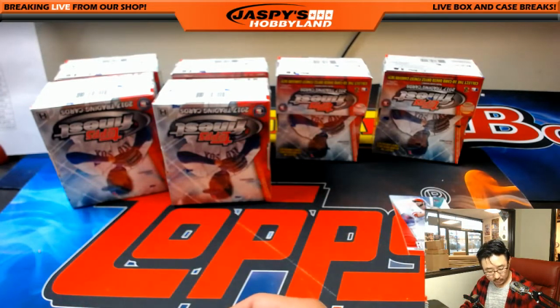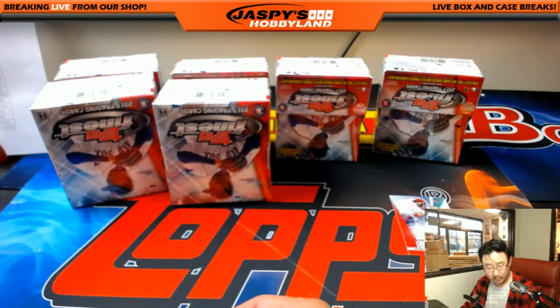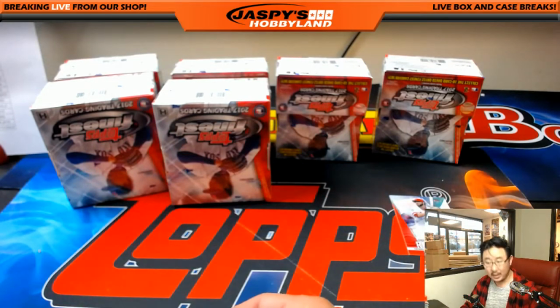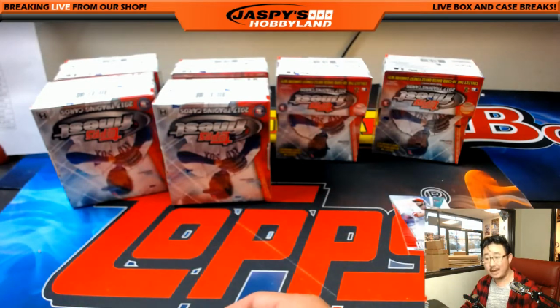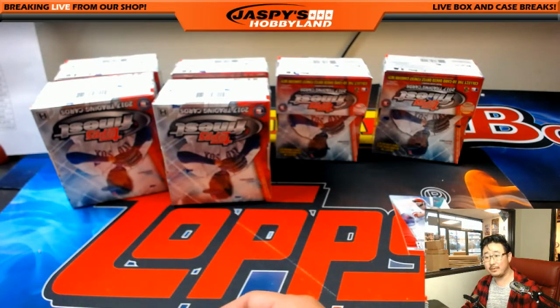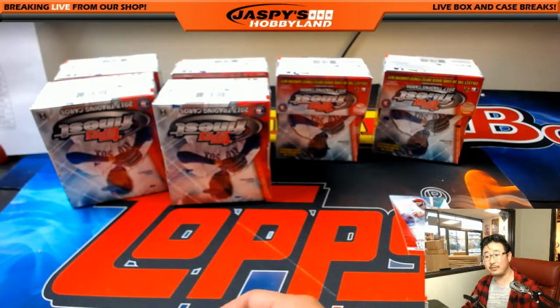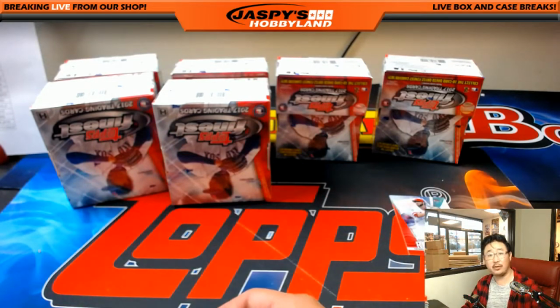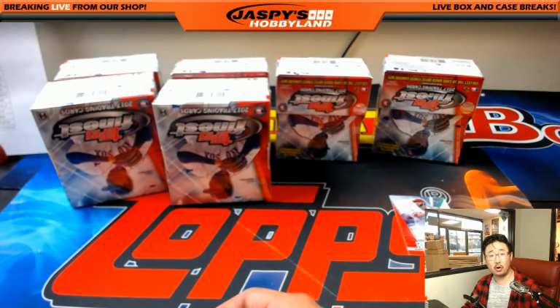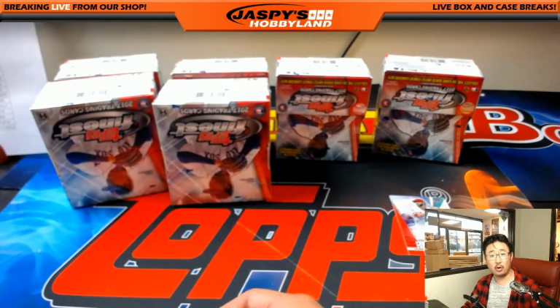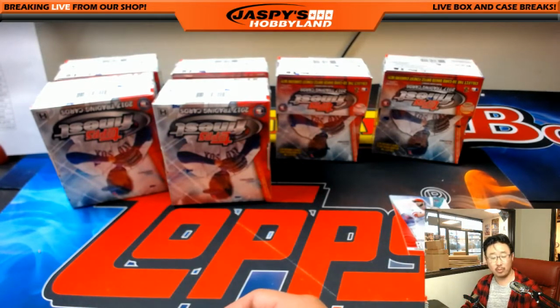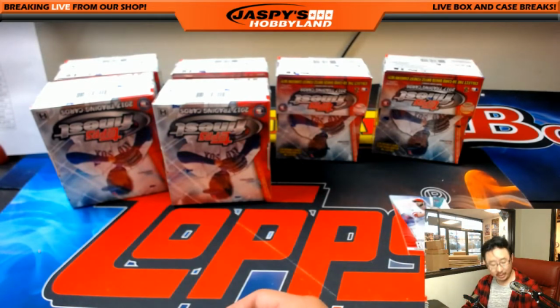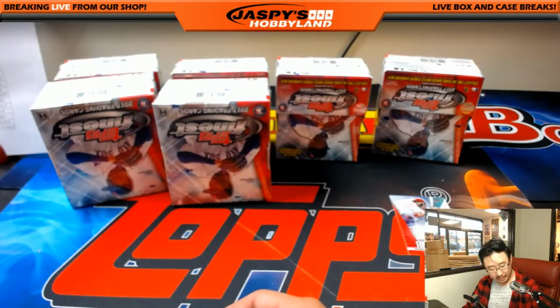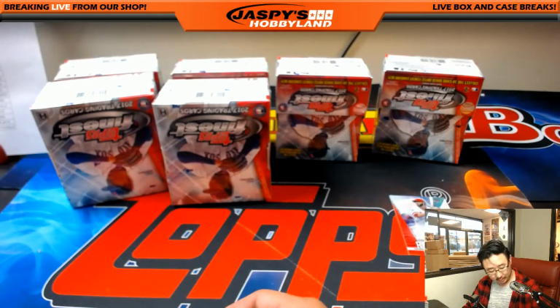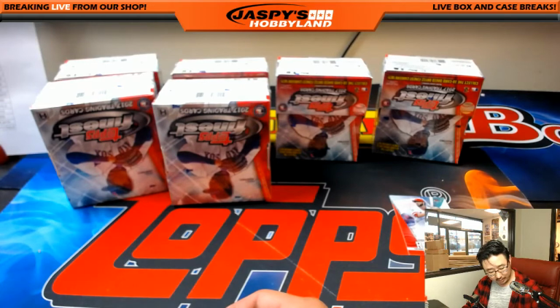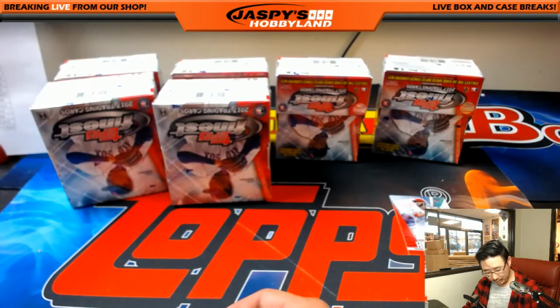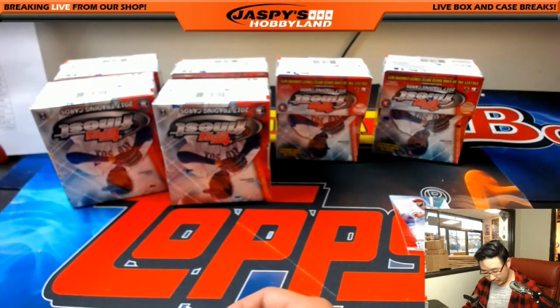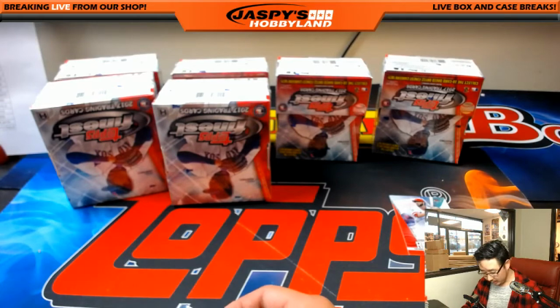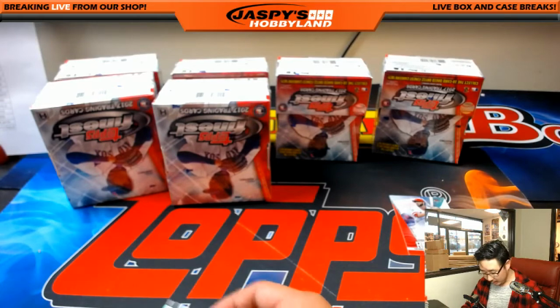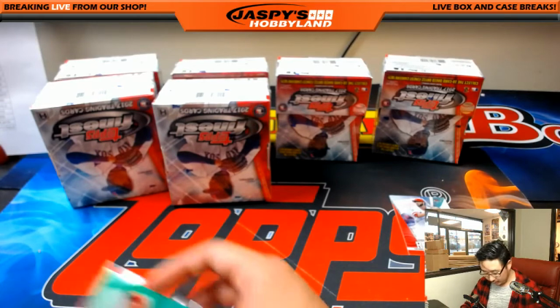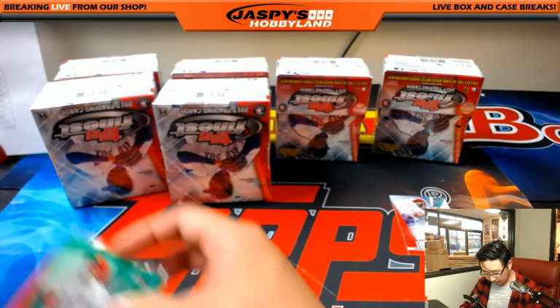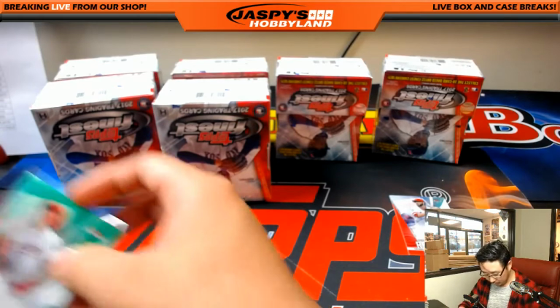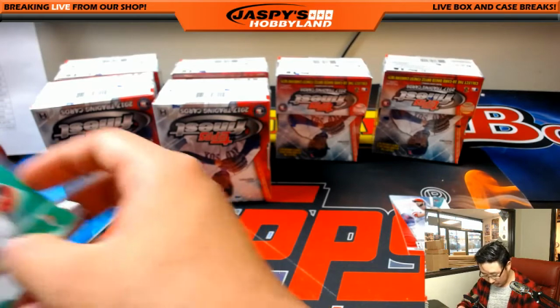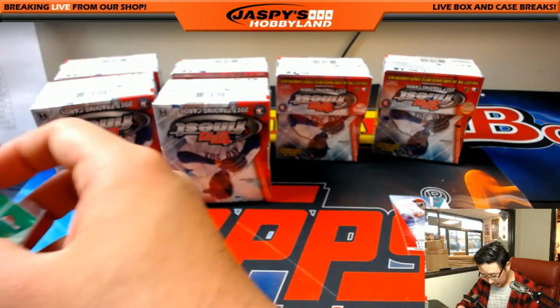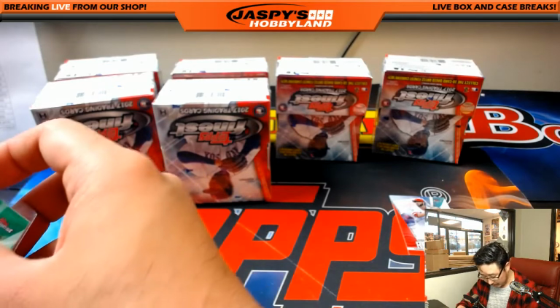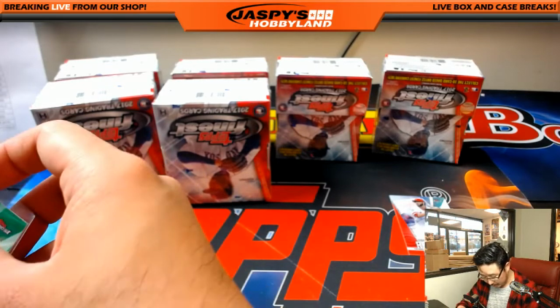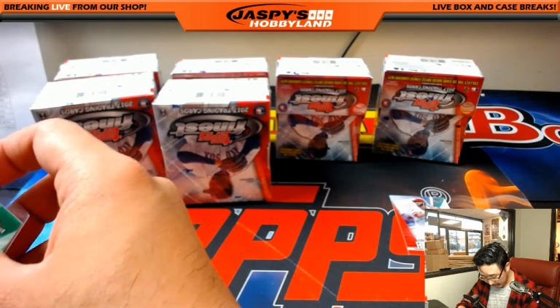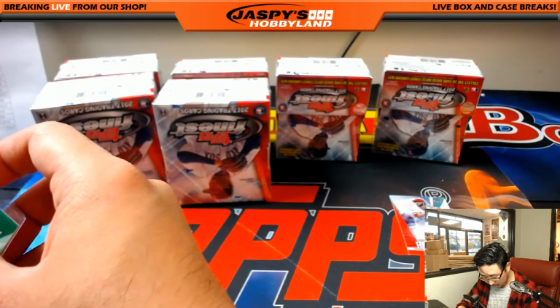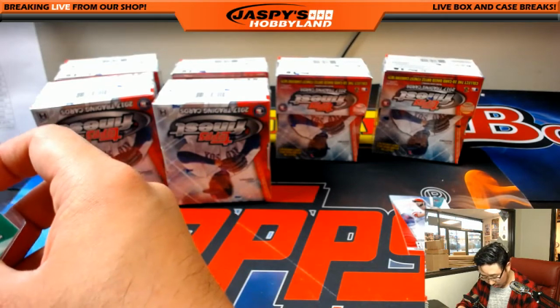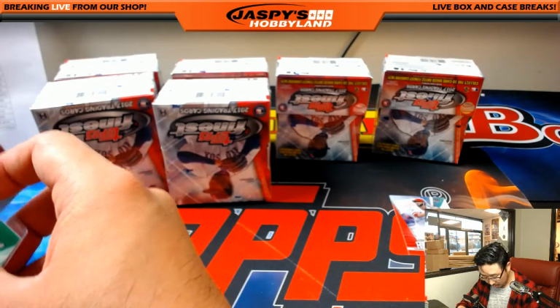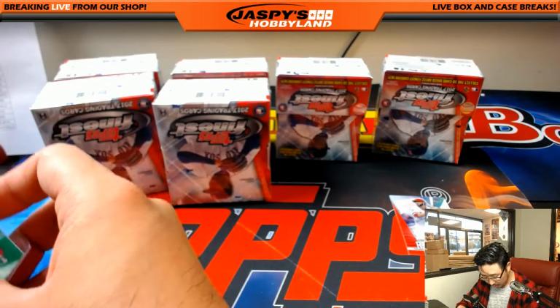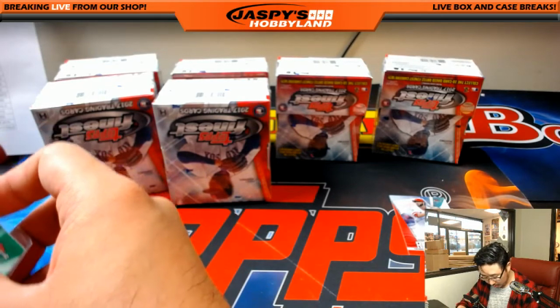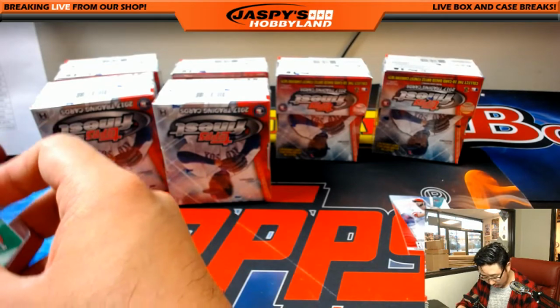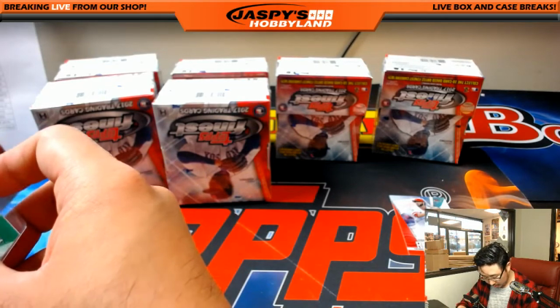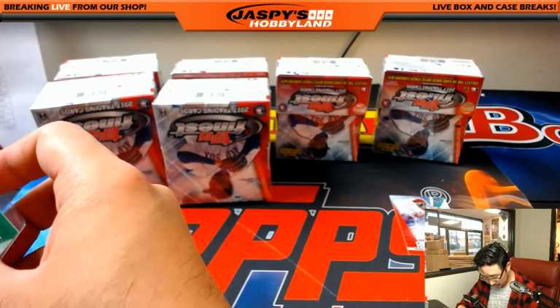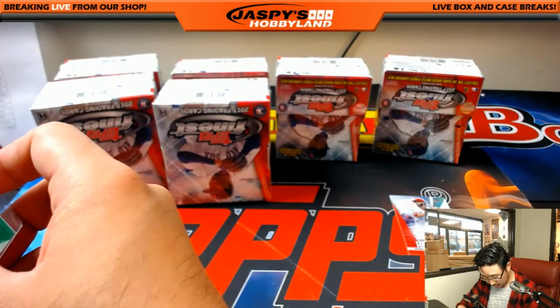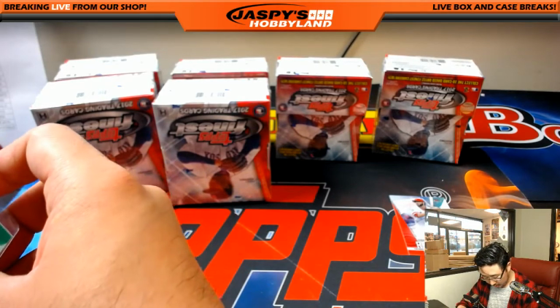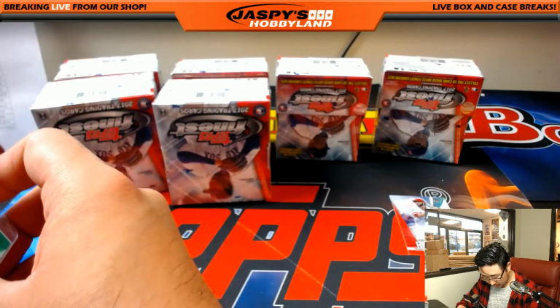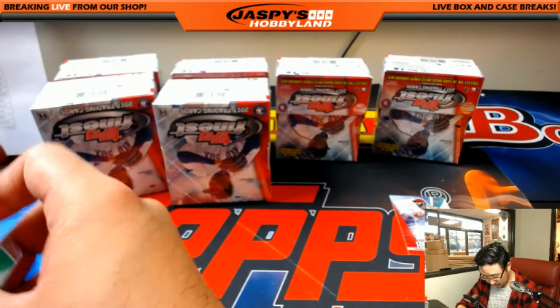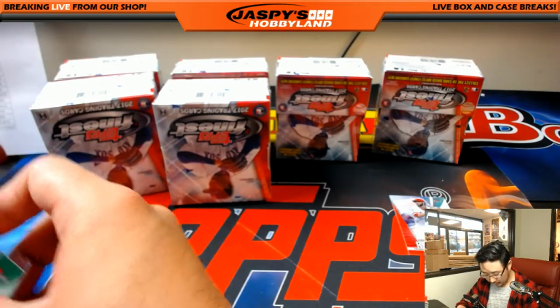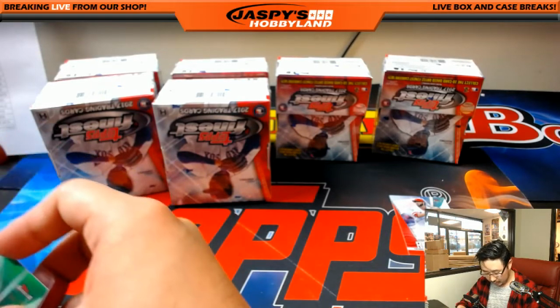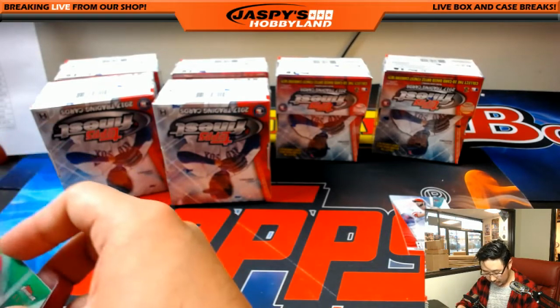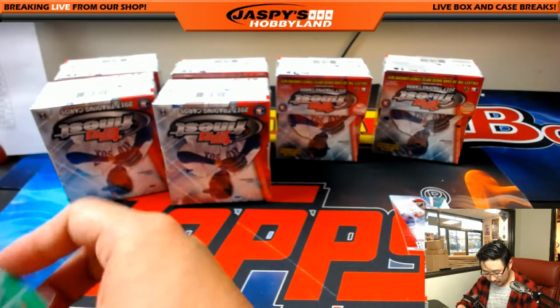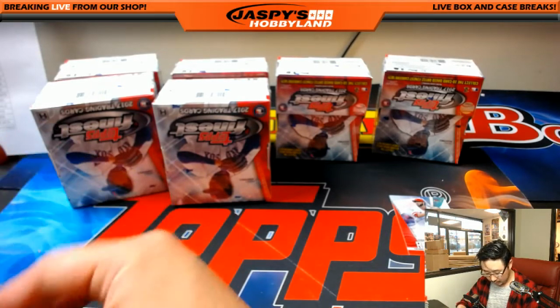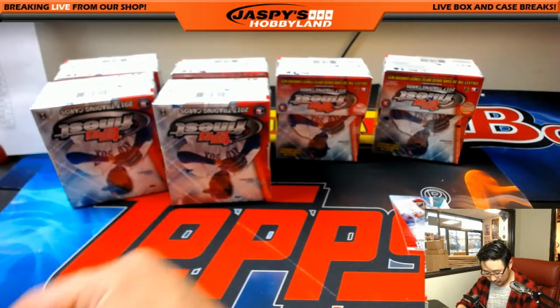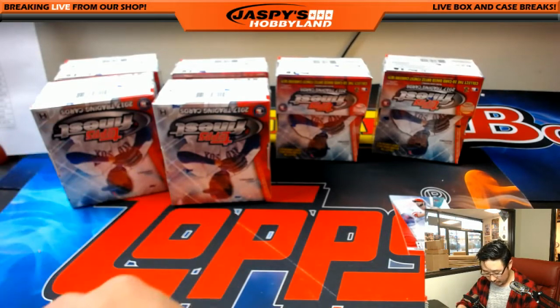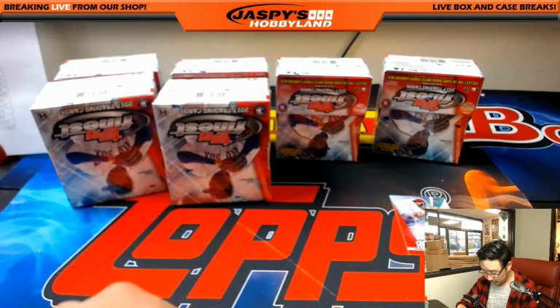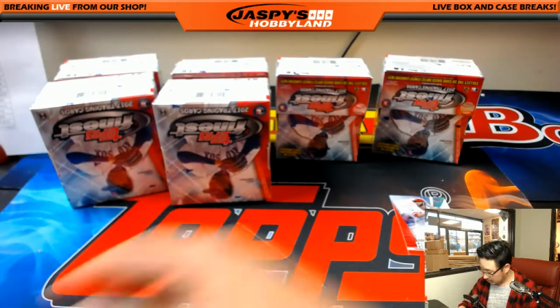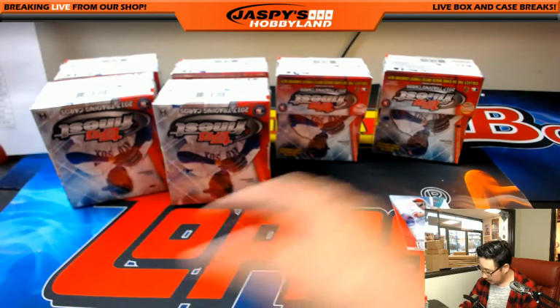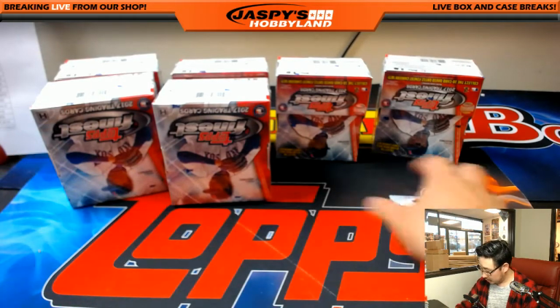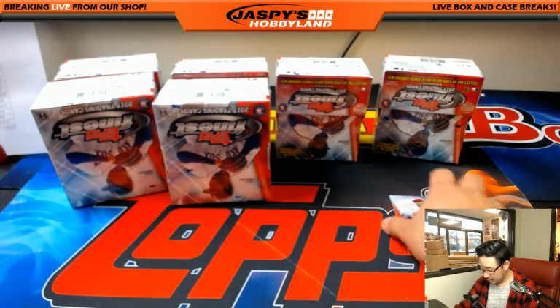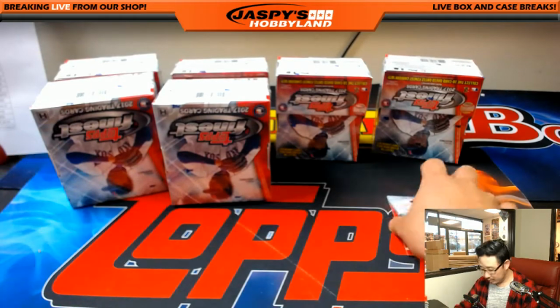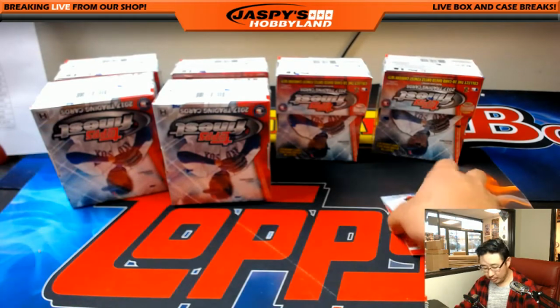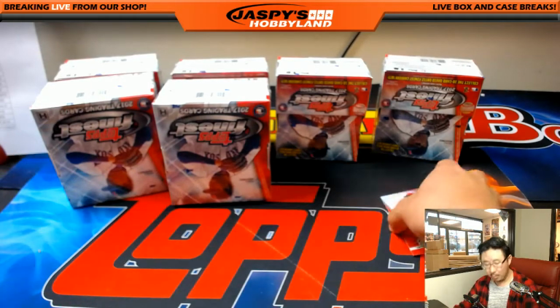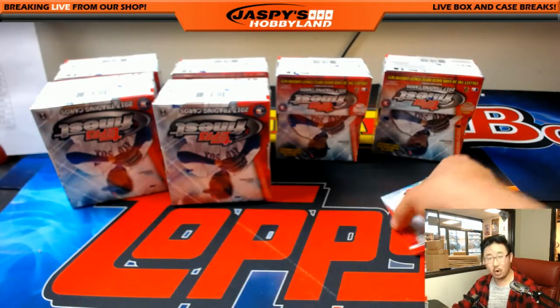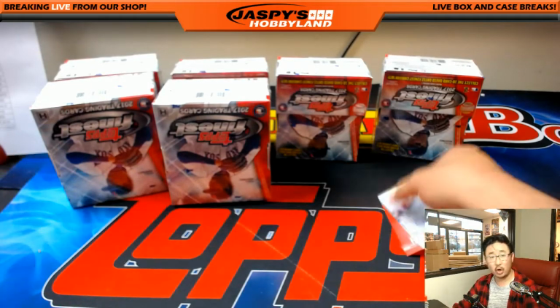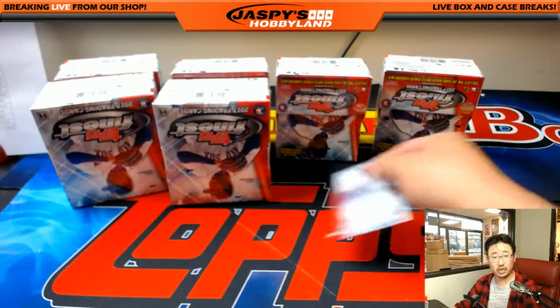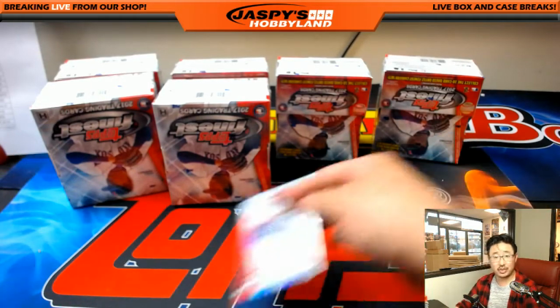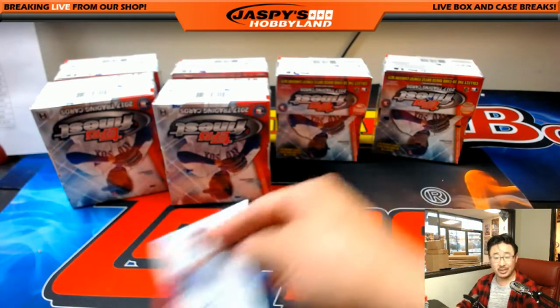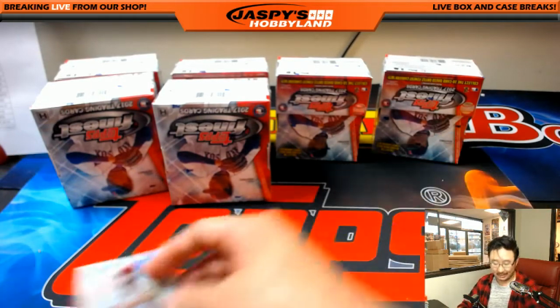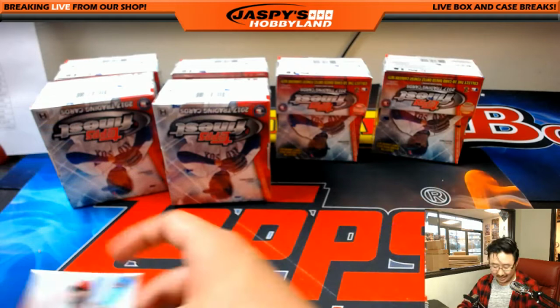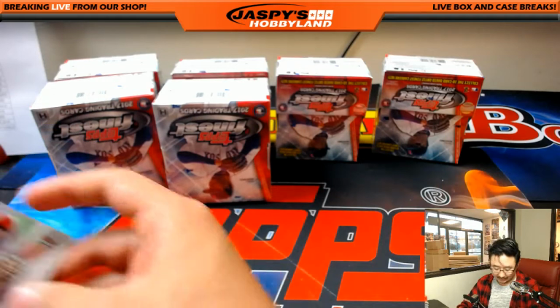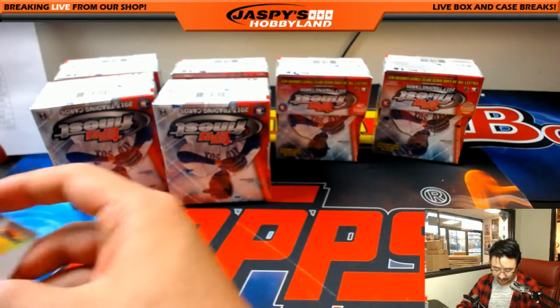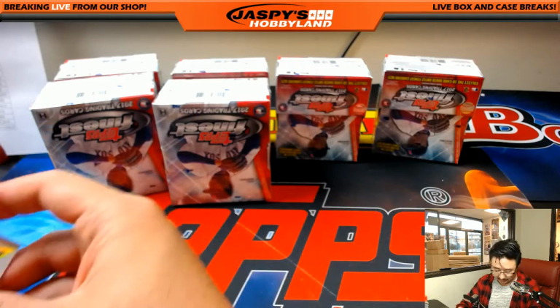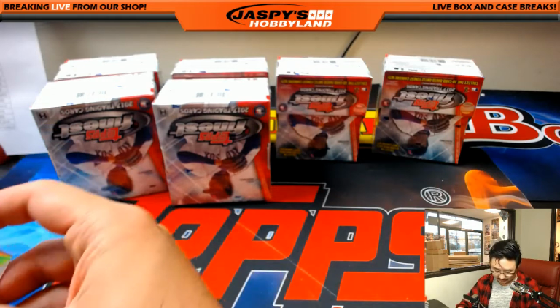Adam Duvall — the home run hitter of course. A lot of power emerged last season.